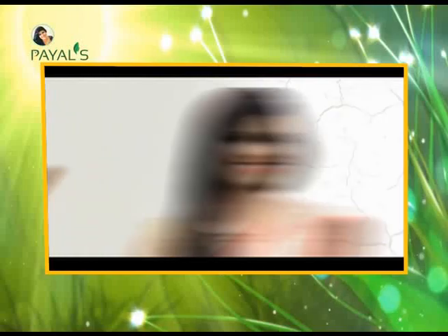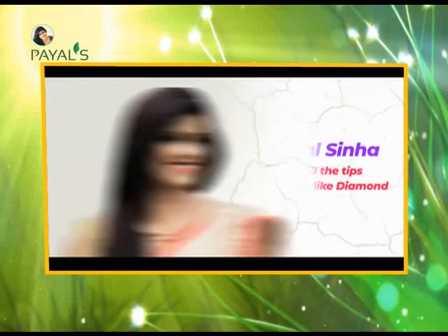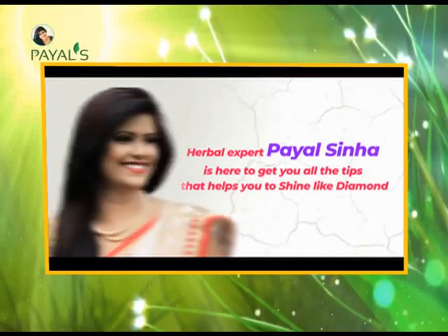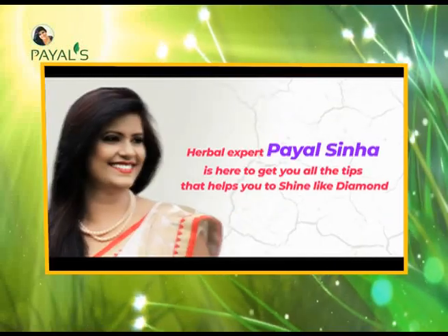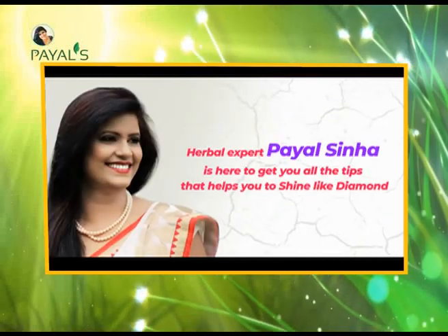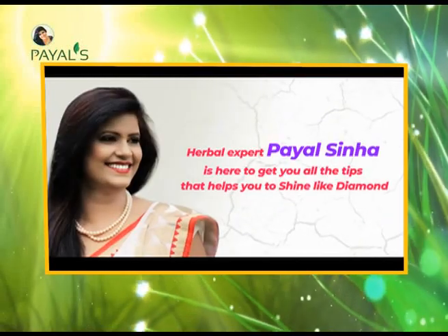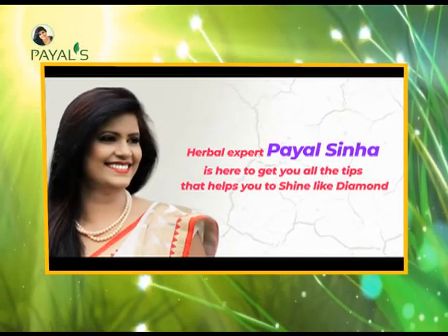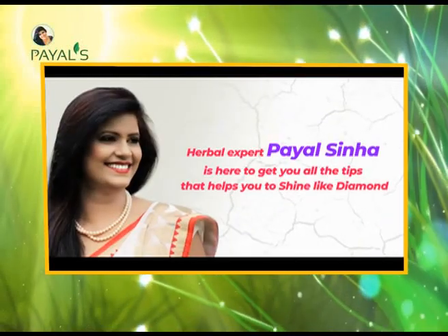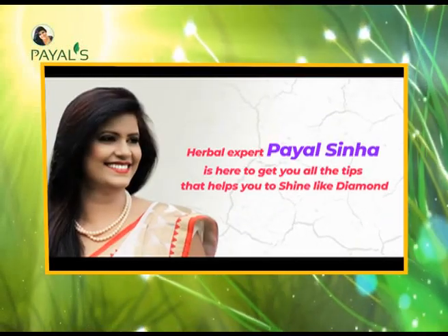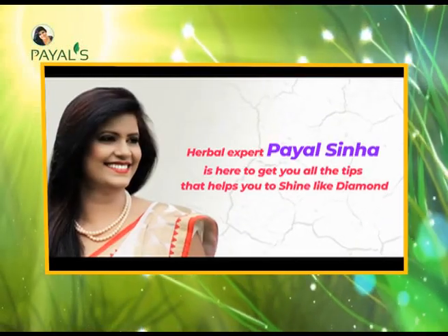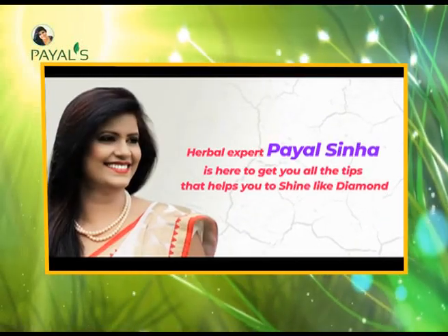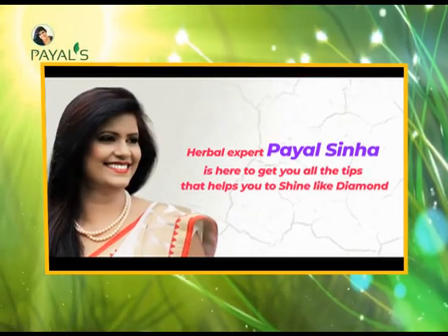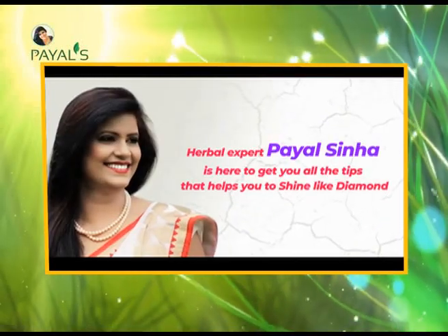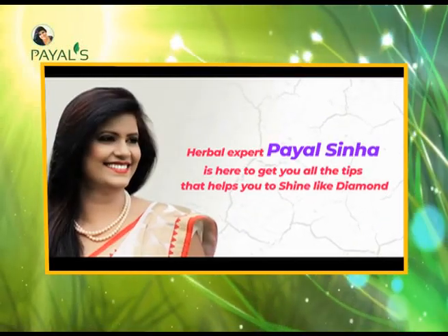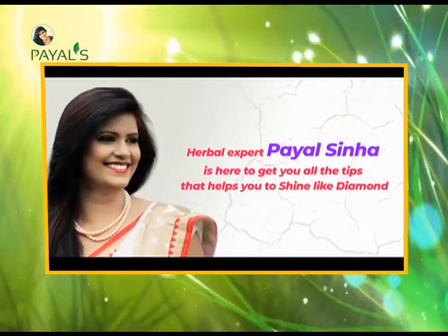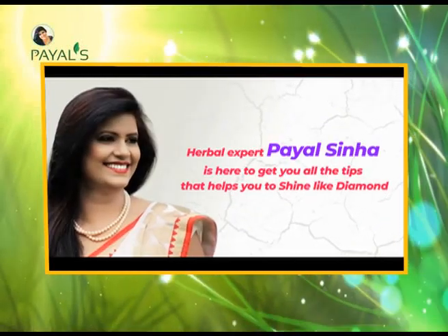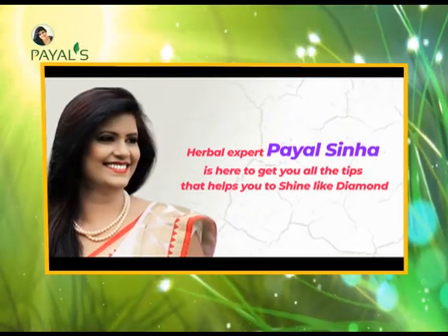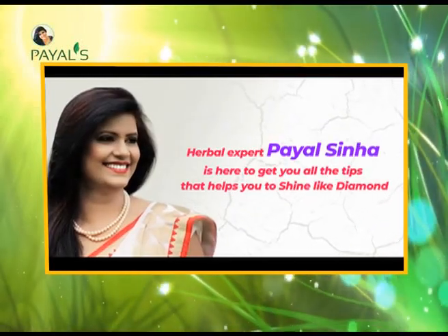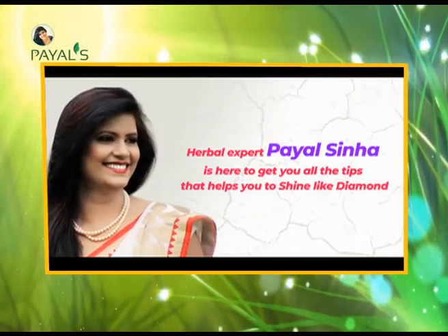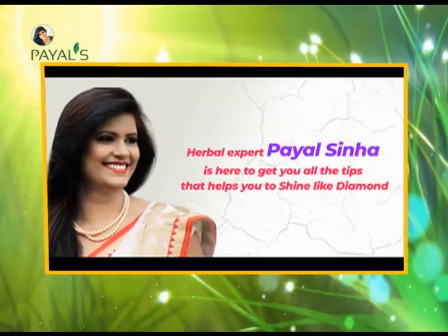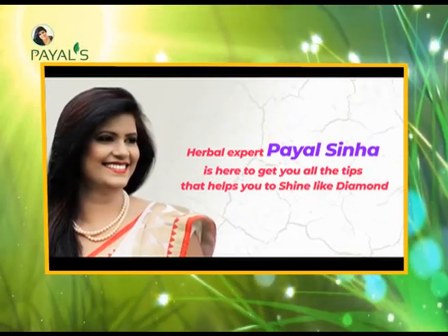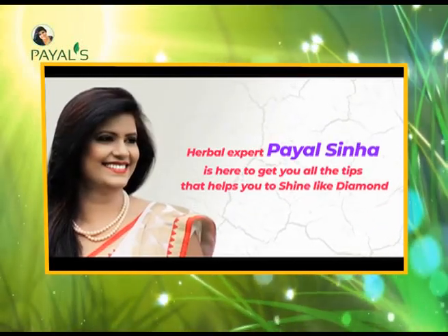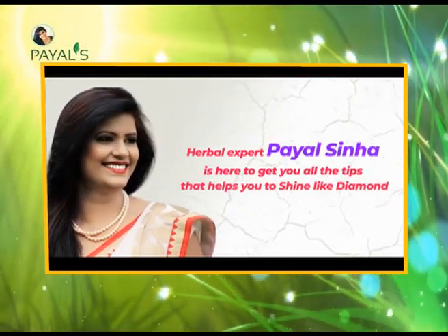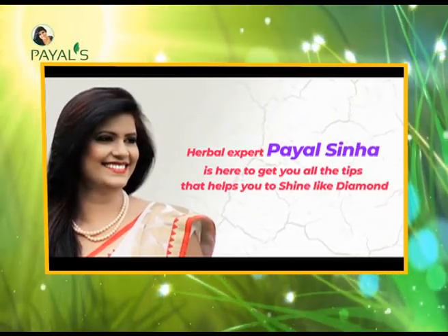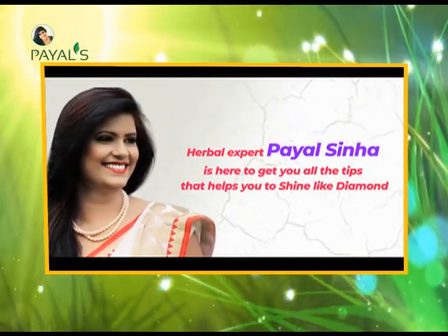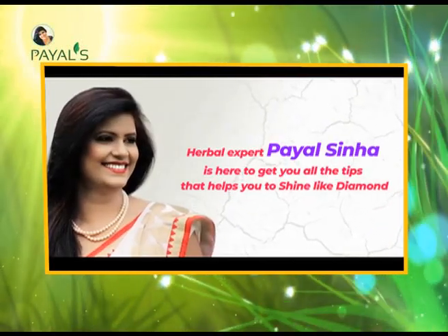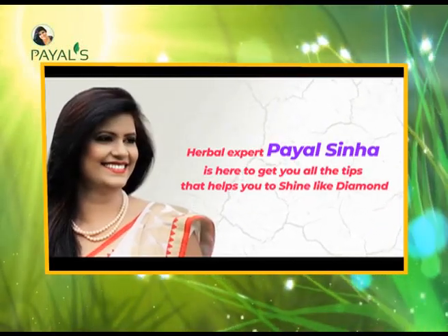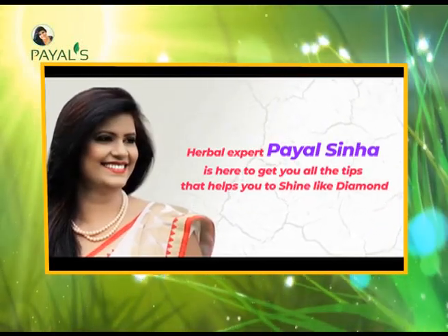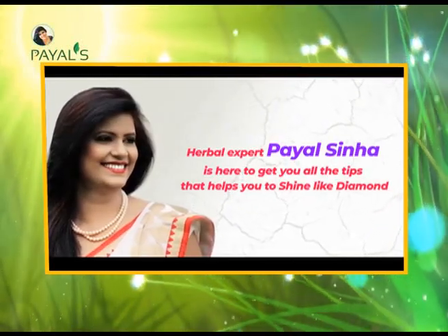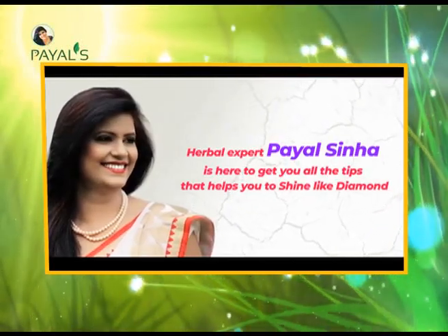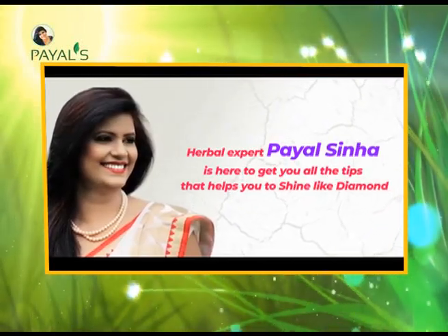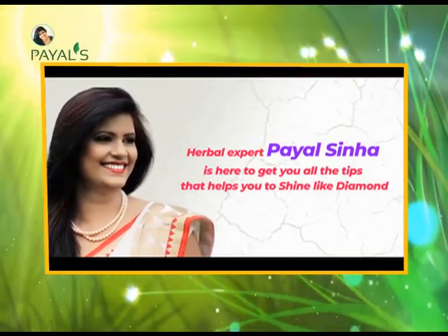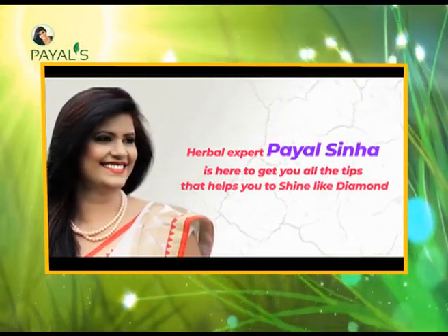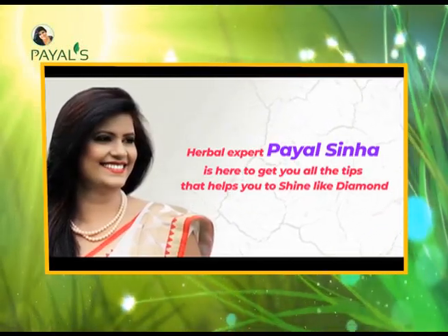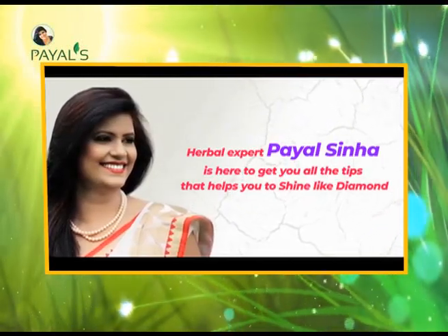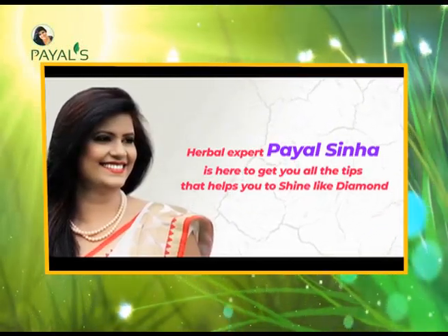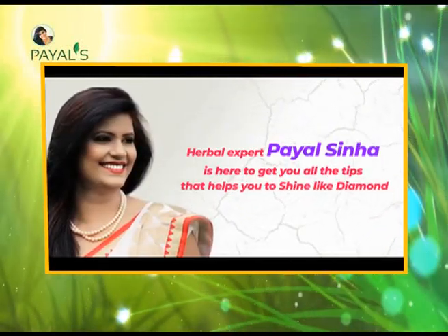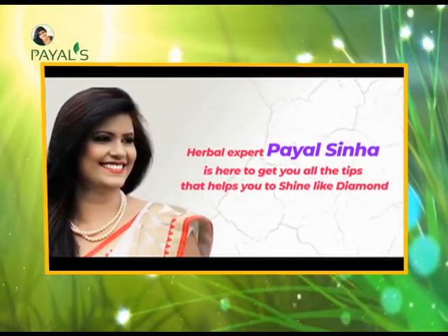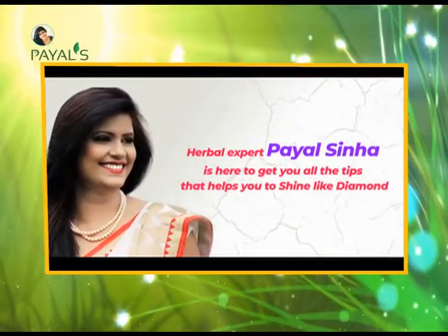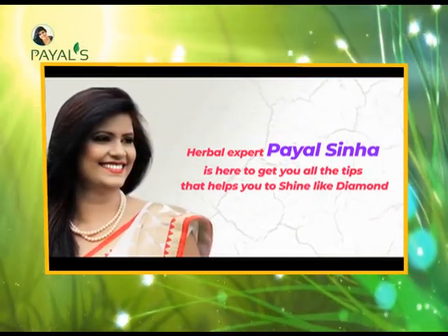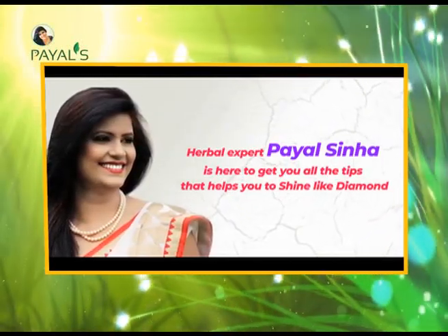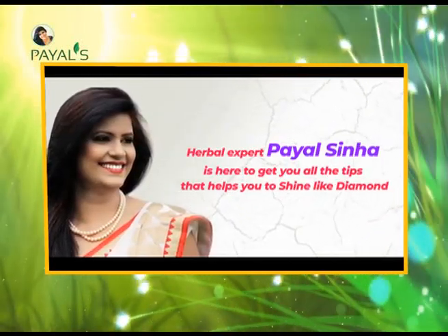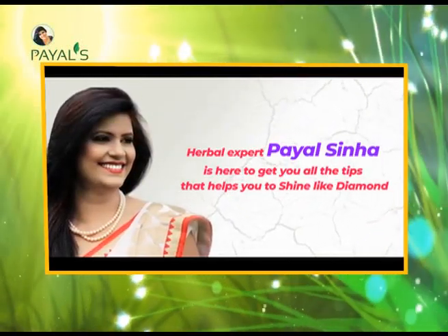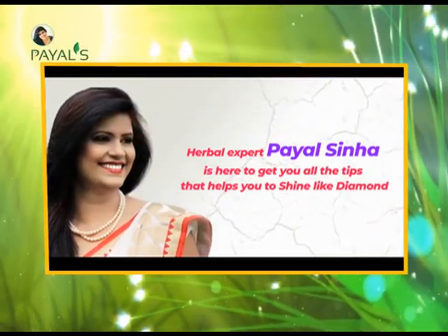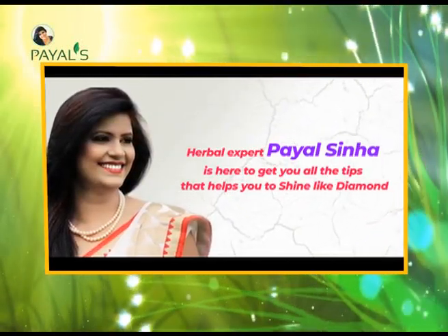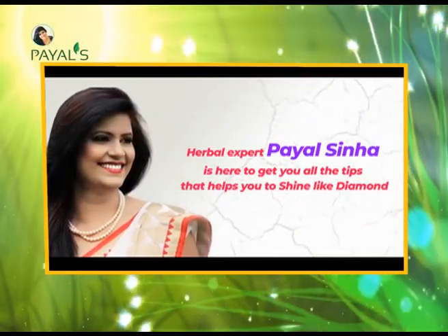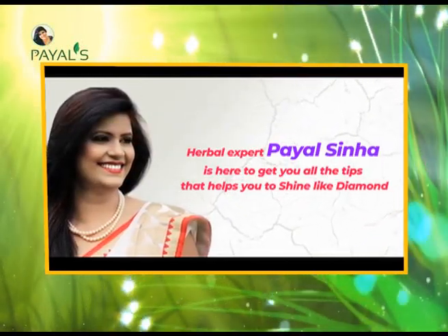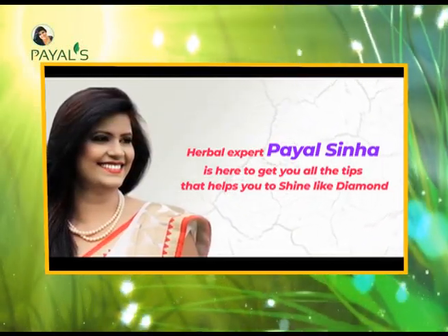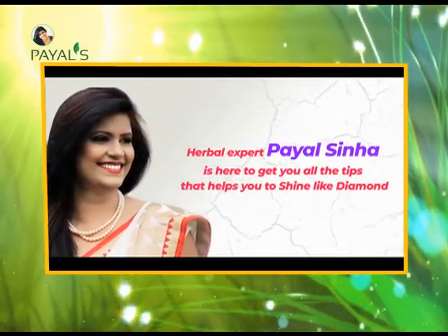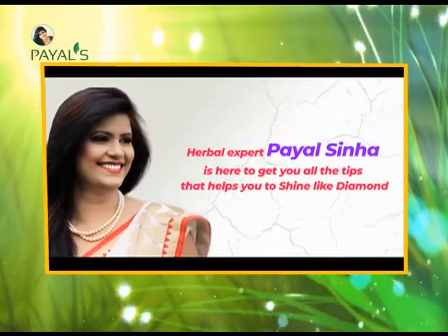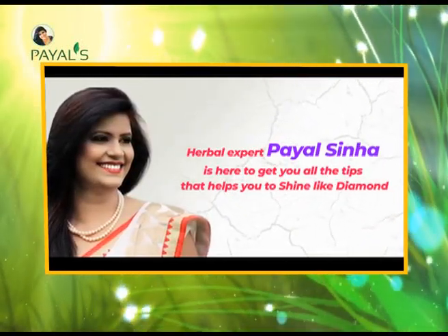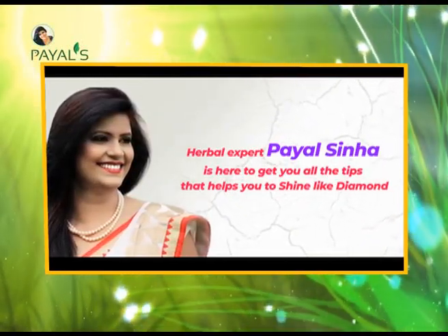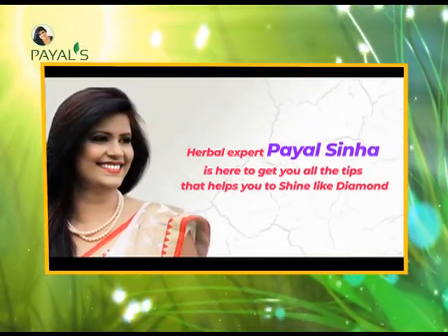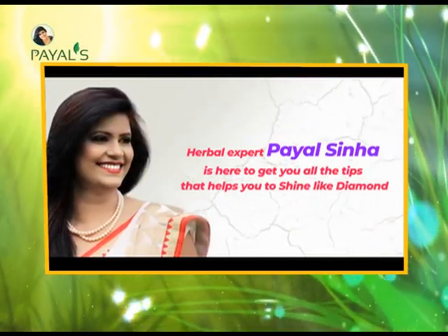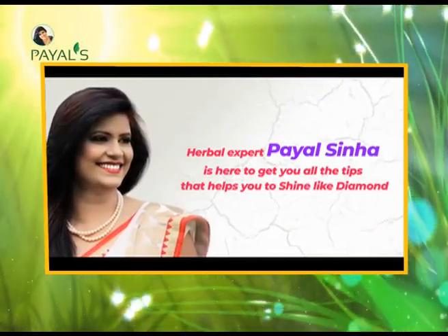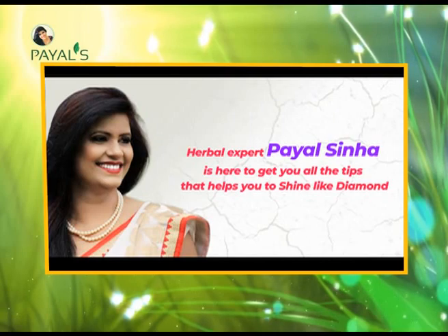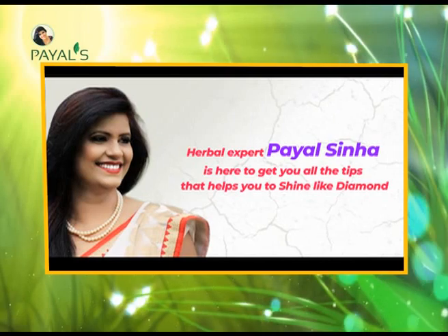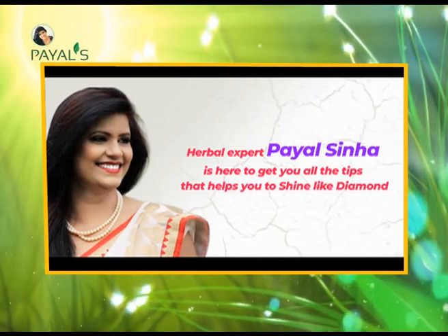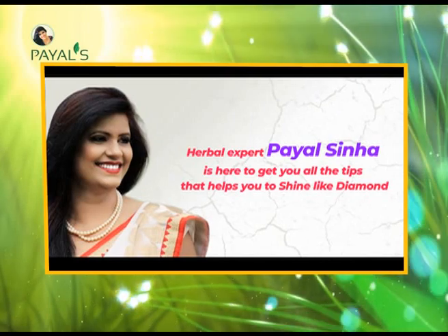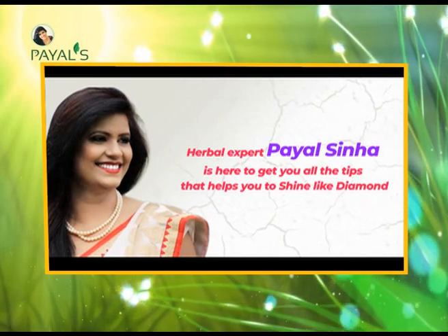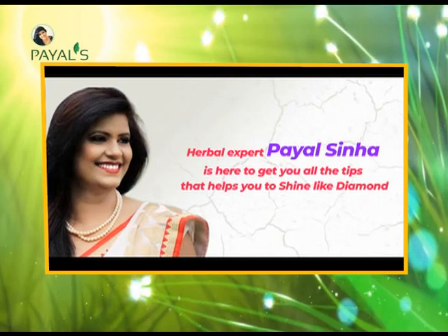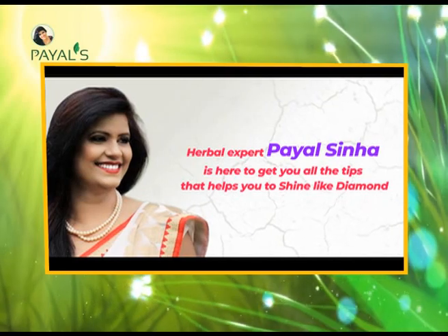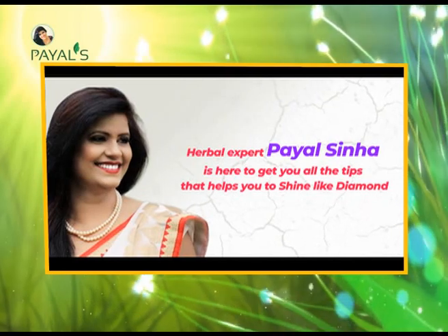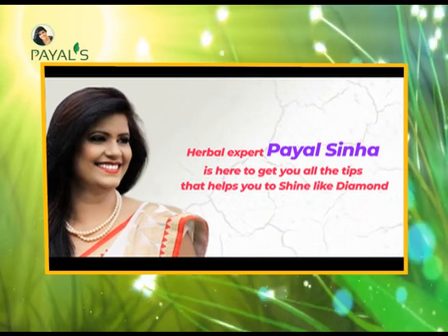Herbal expert Payal Sina is here to get you all the tips that help you to shine like a diamond.